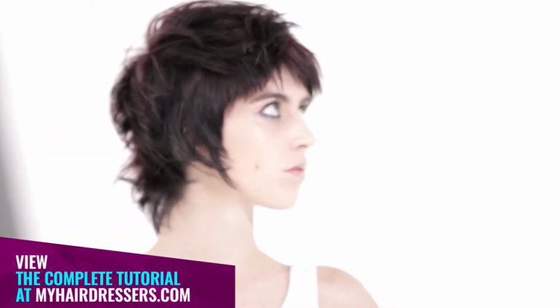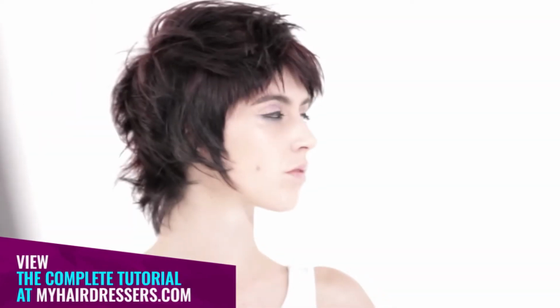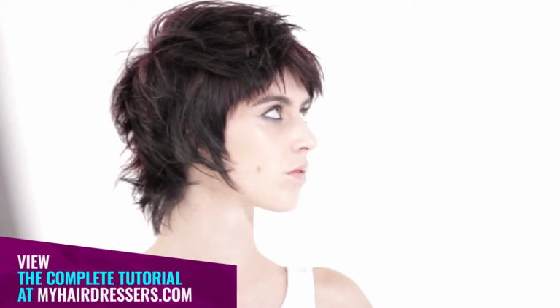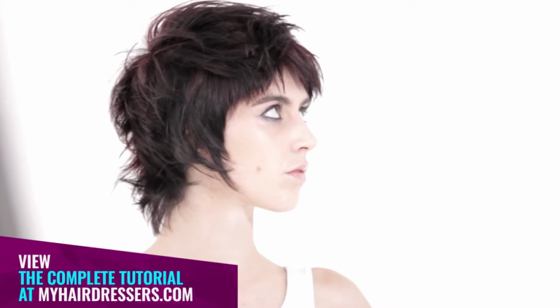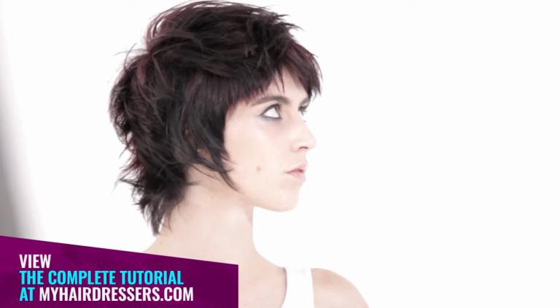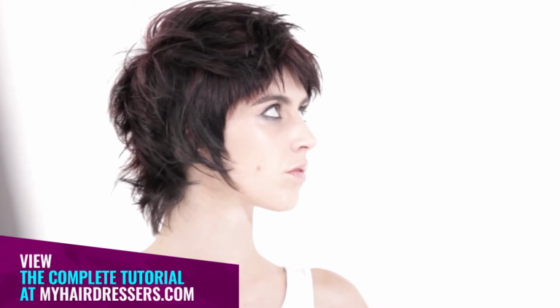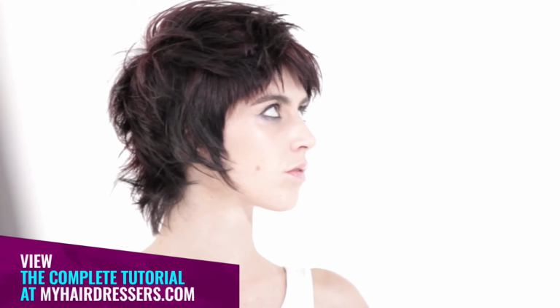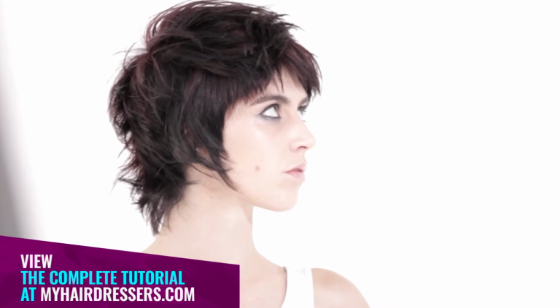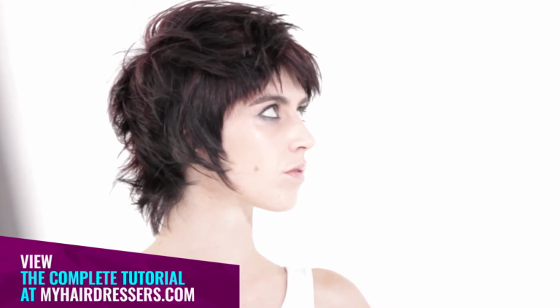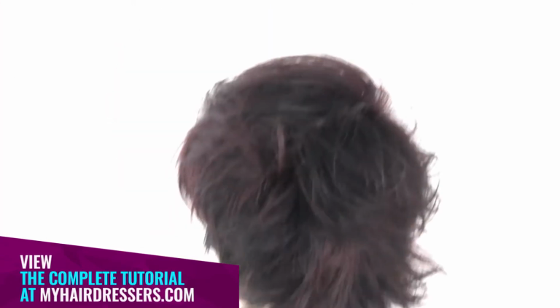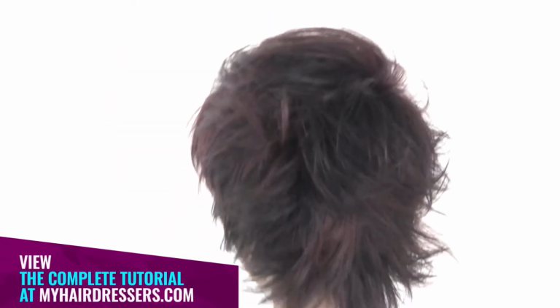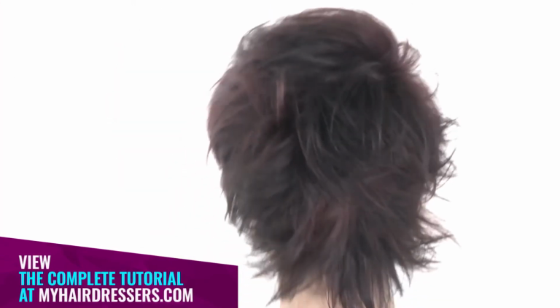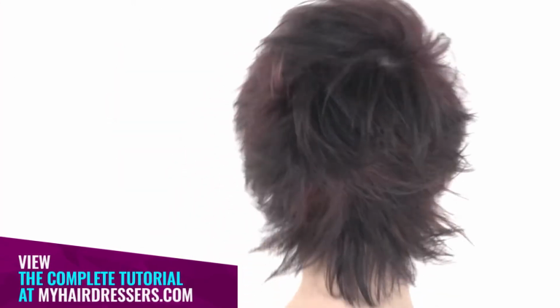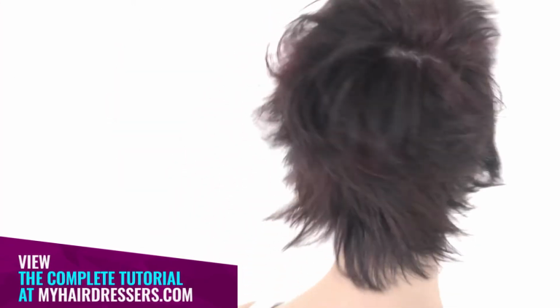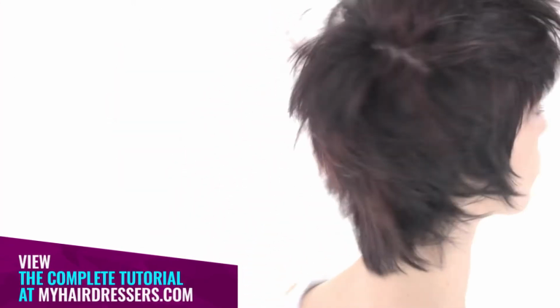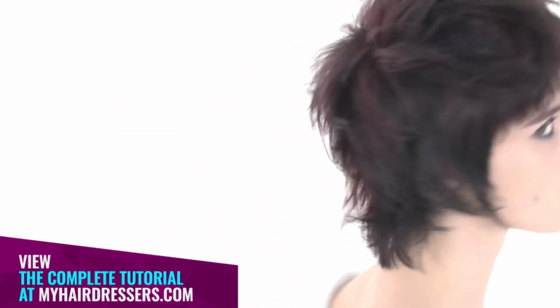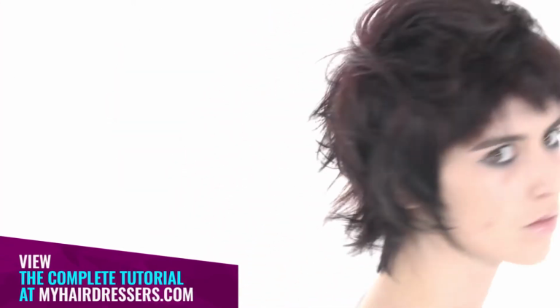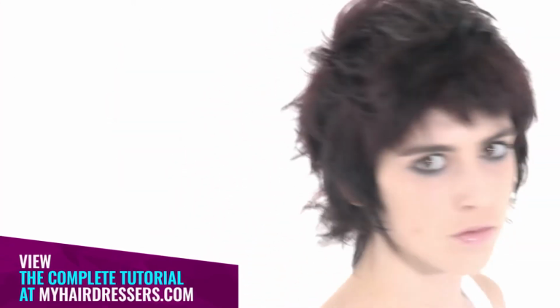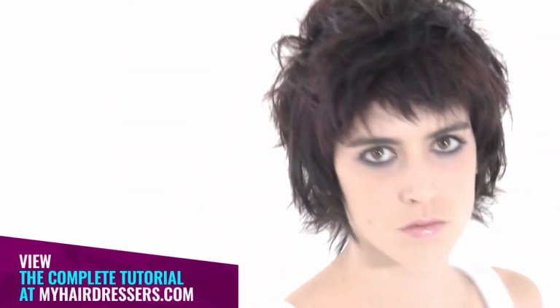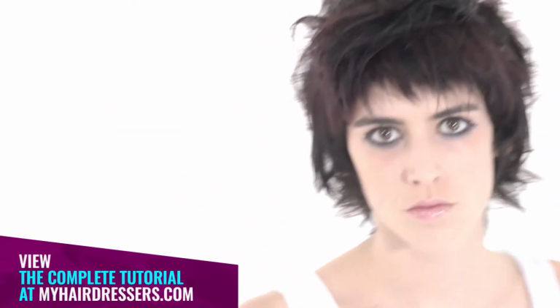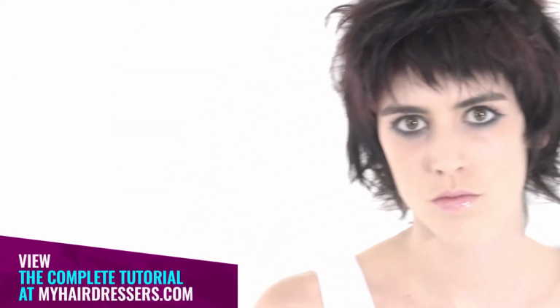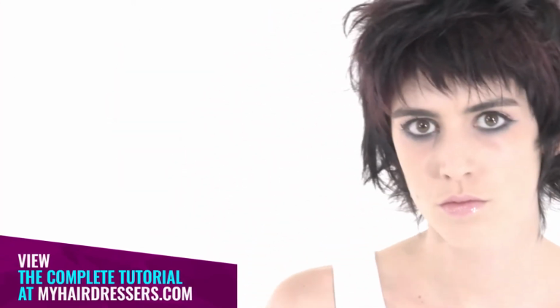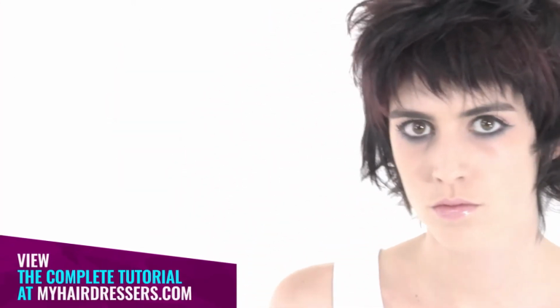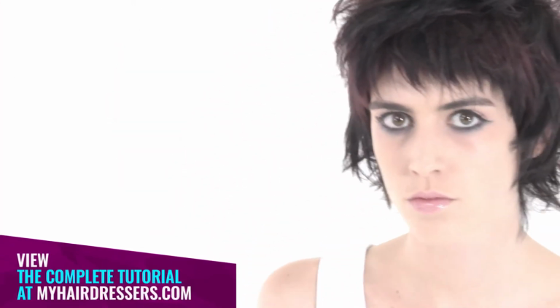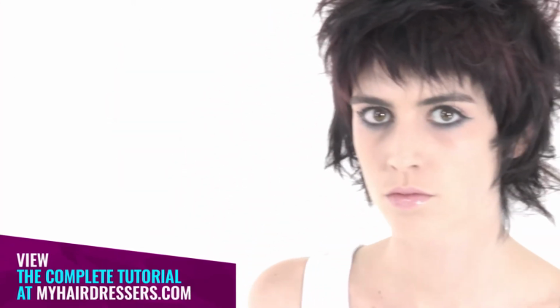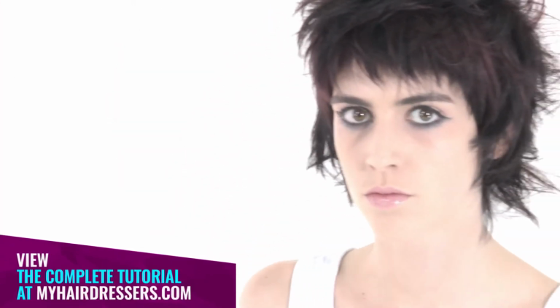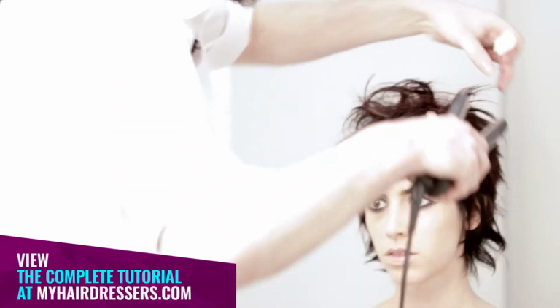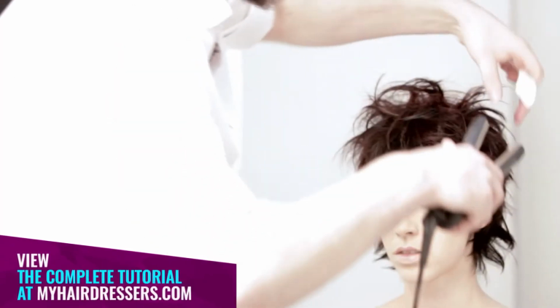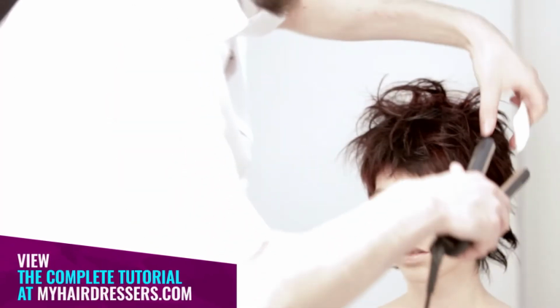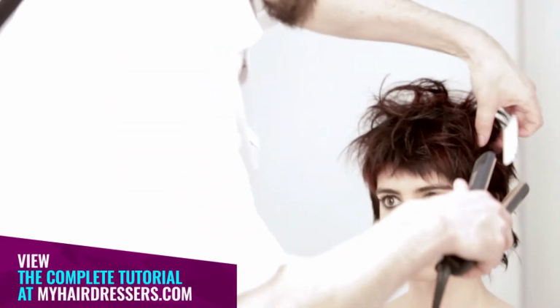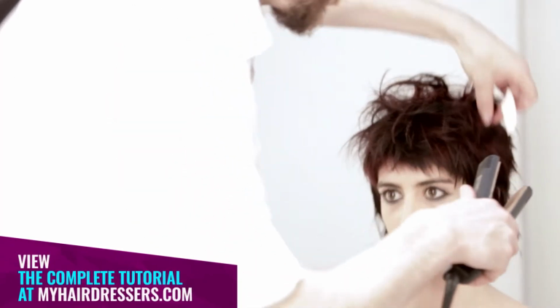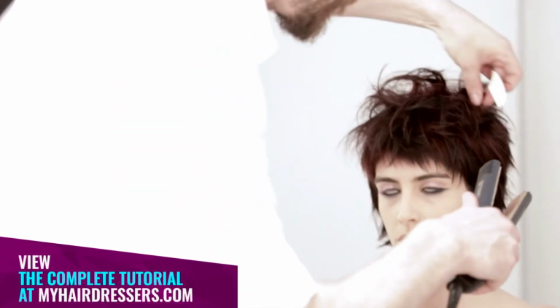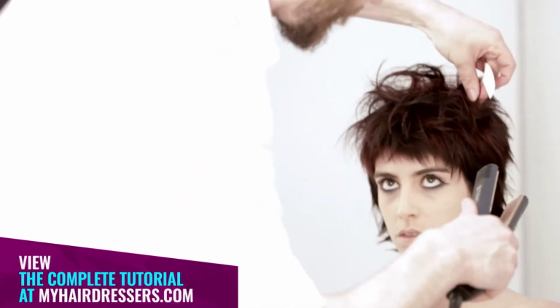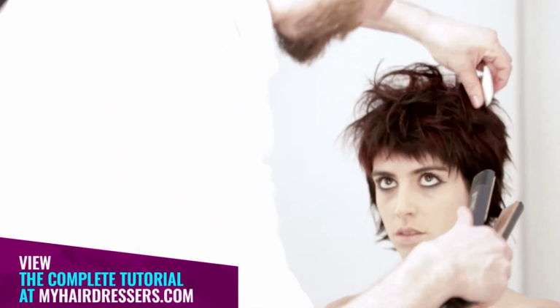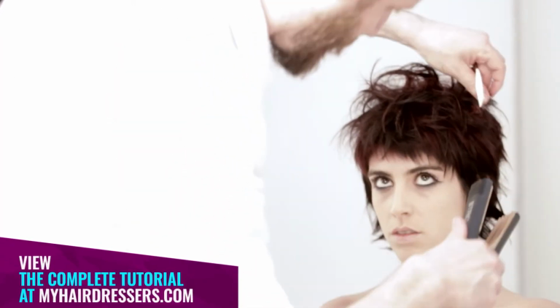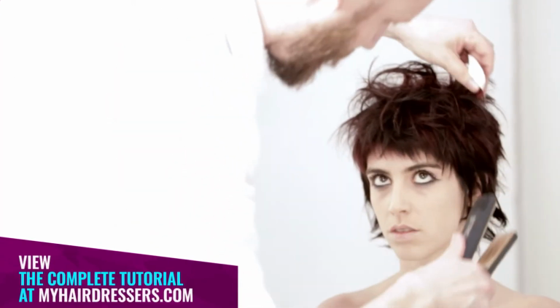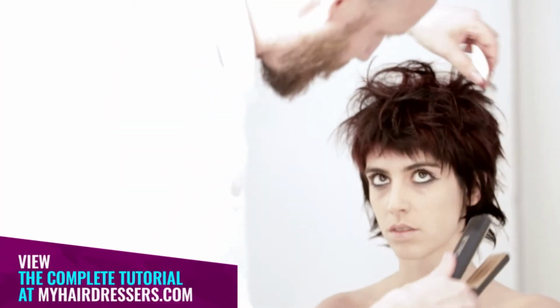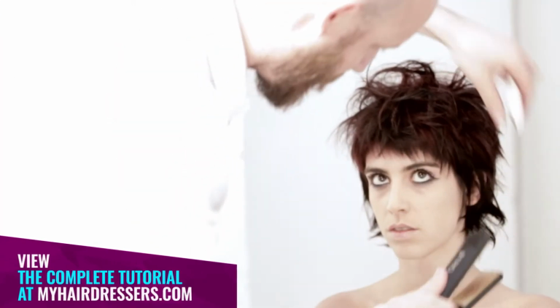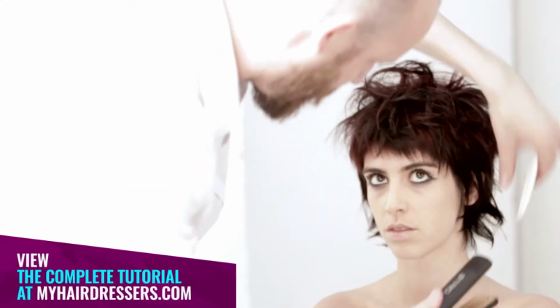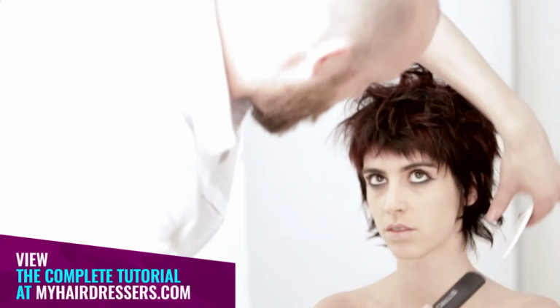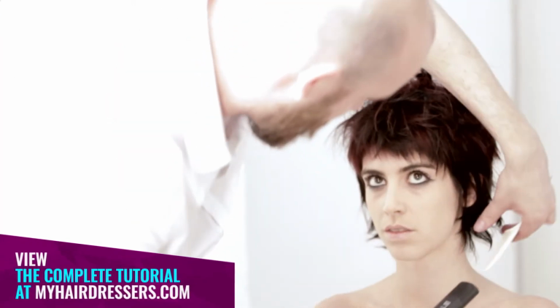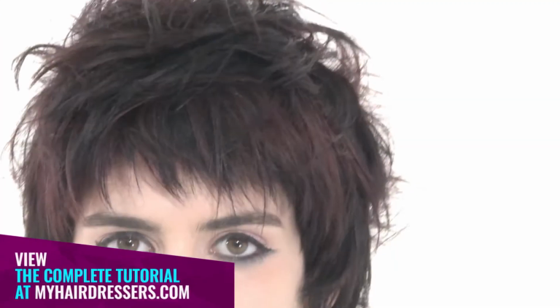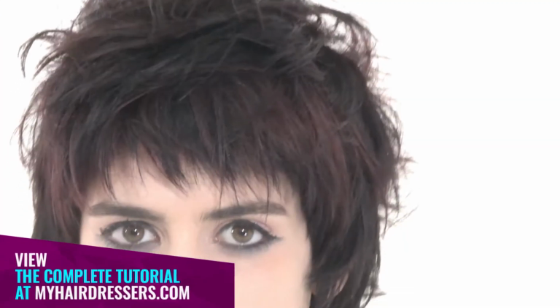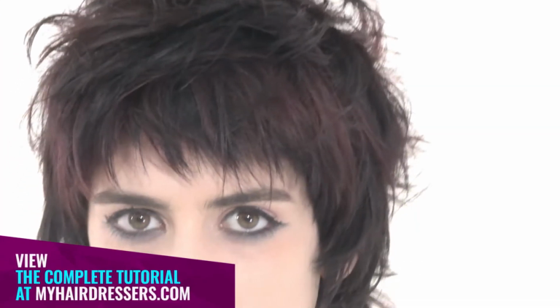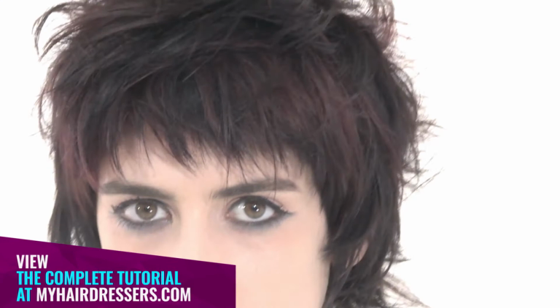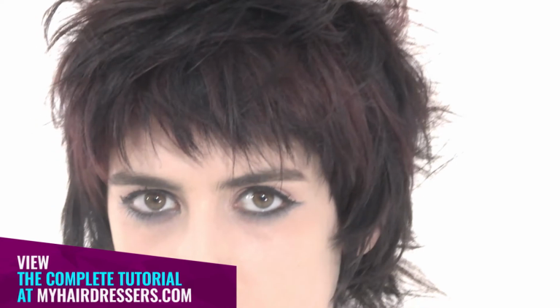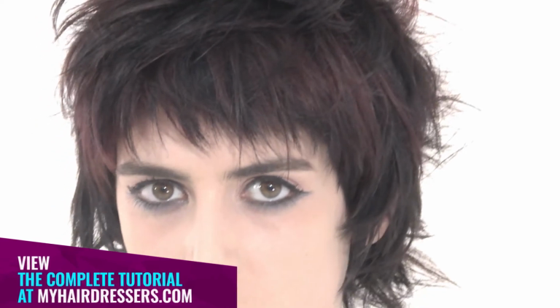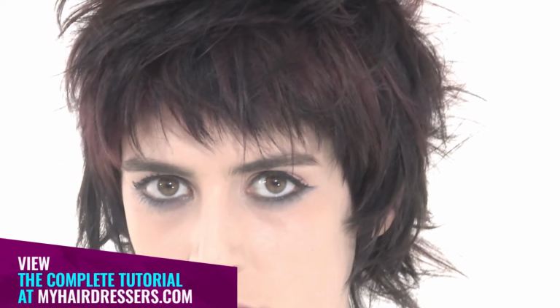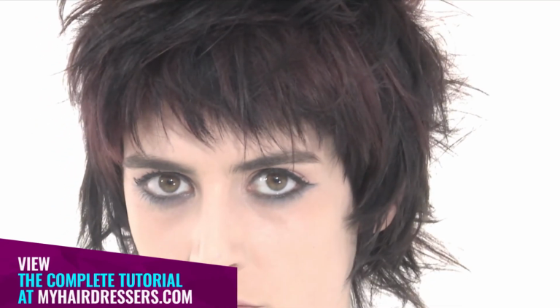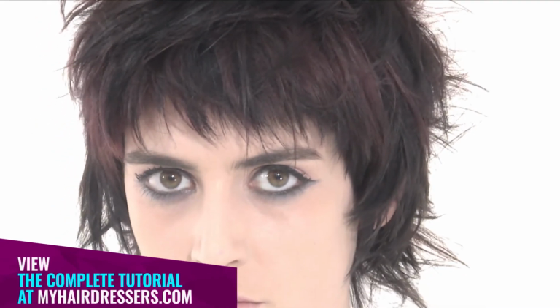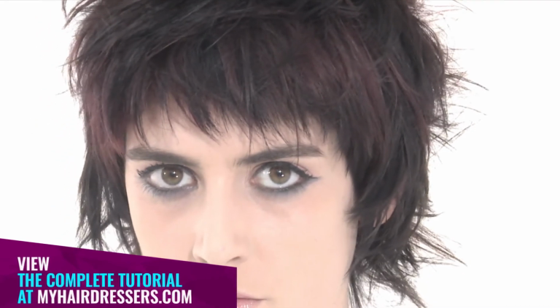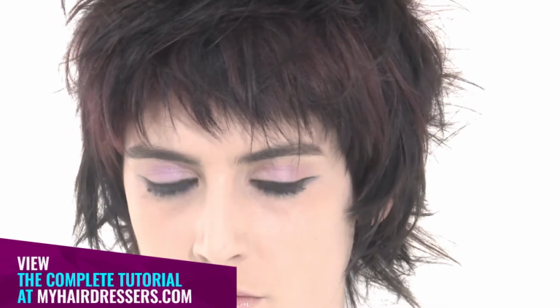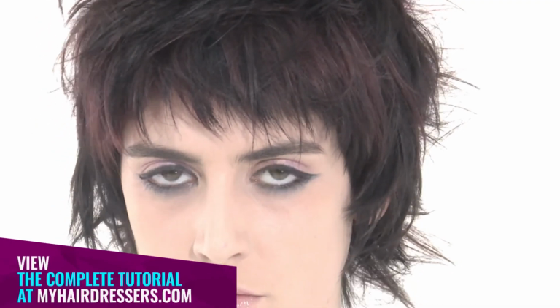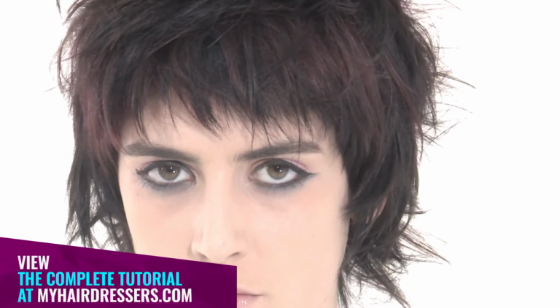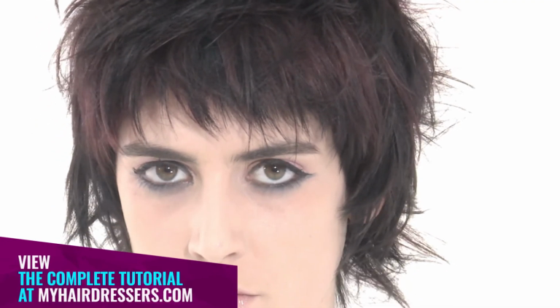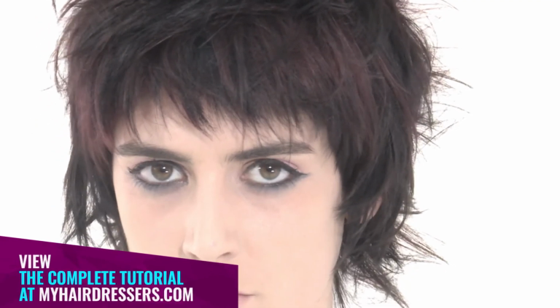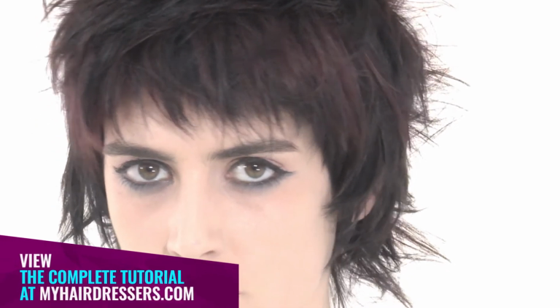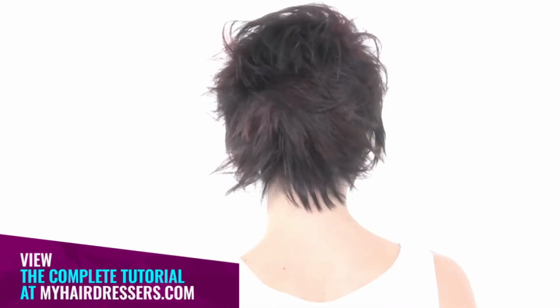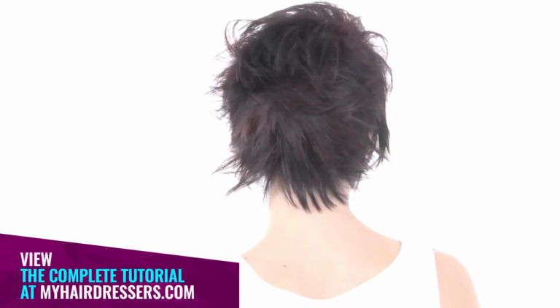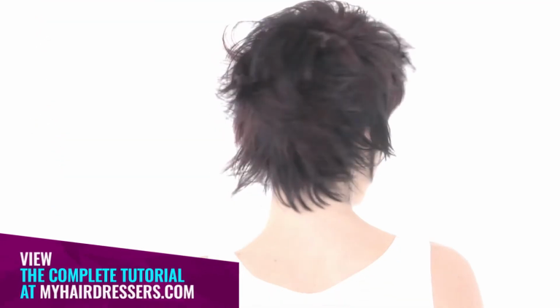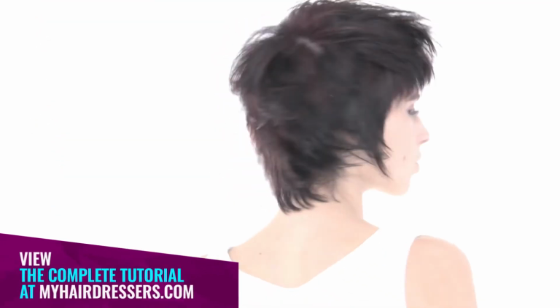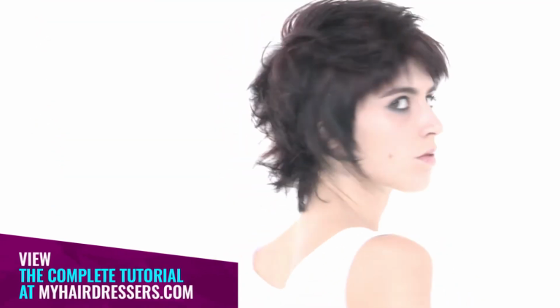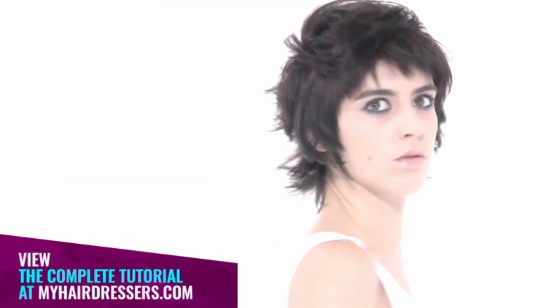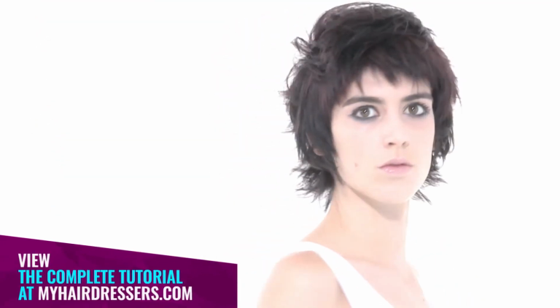The final result: an interplay of disparate lengths, liberating texture and slimming the silhouette for a salon punk look.